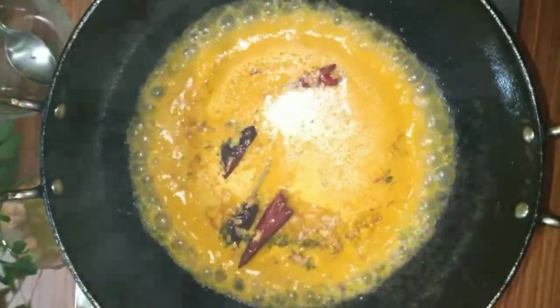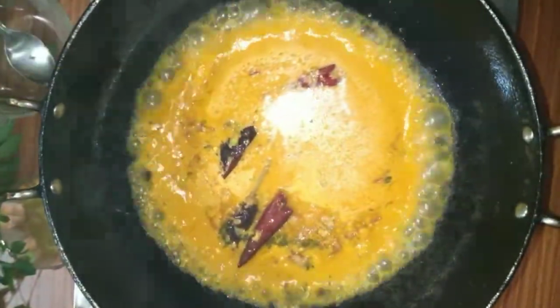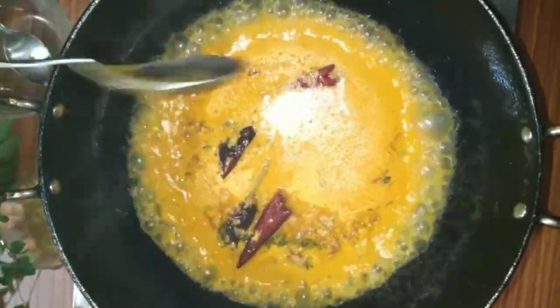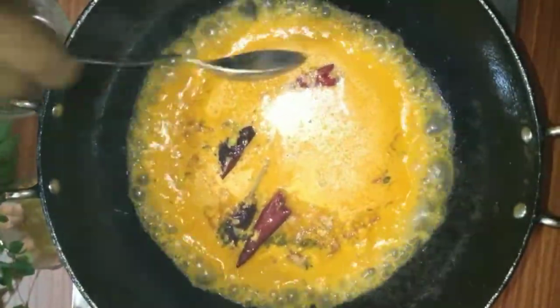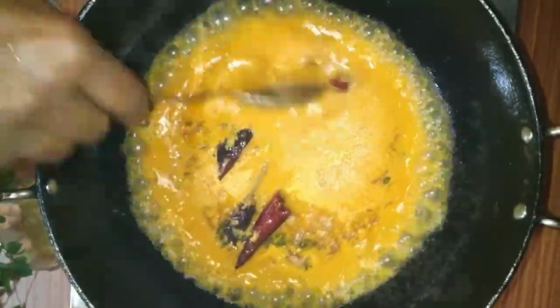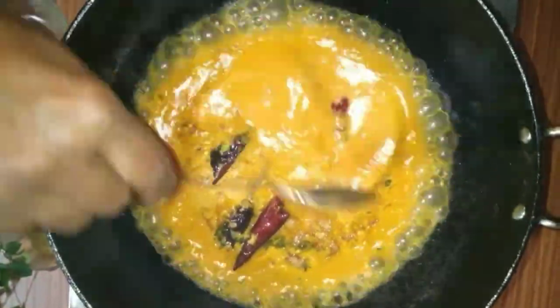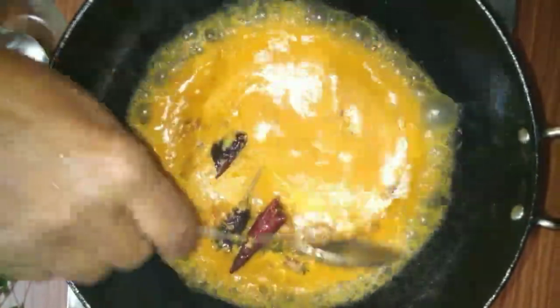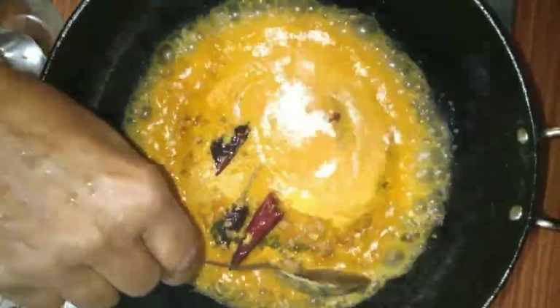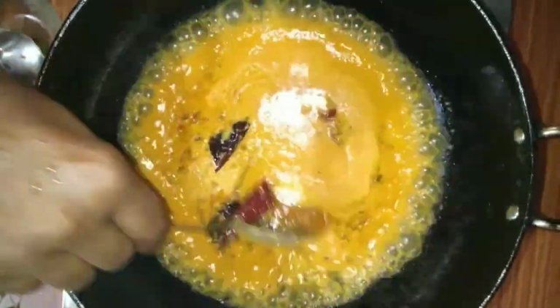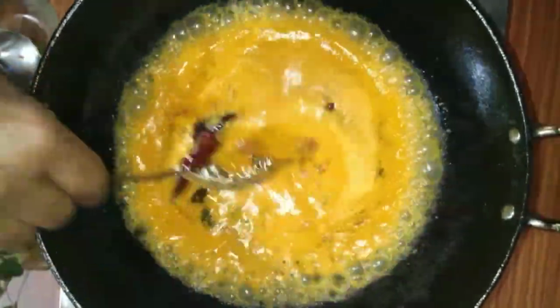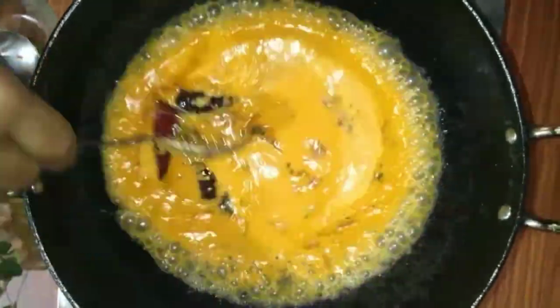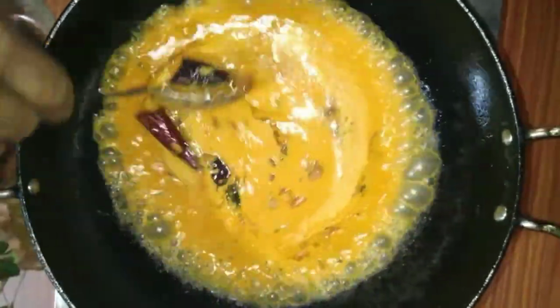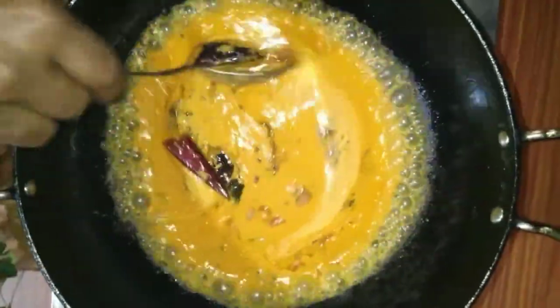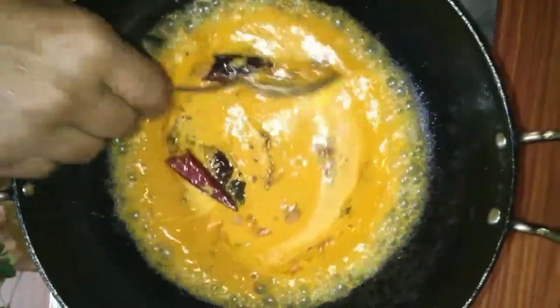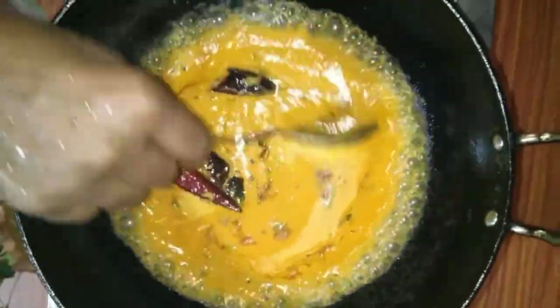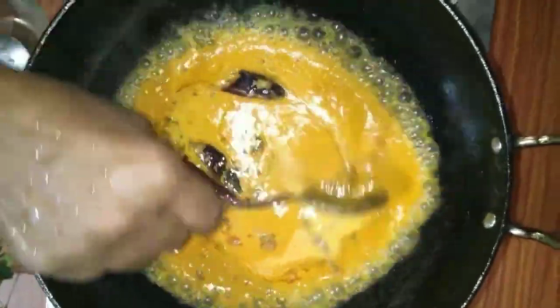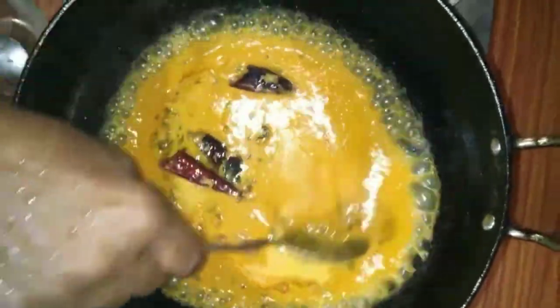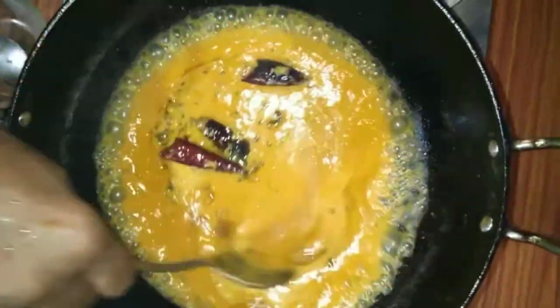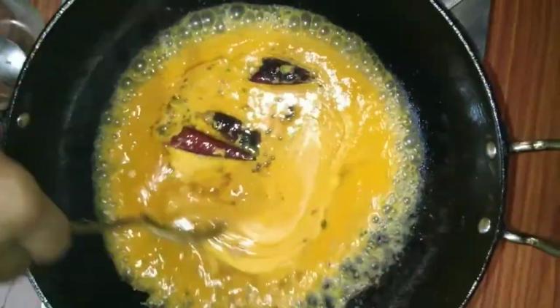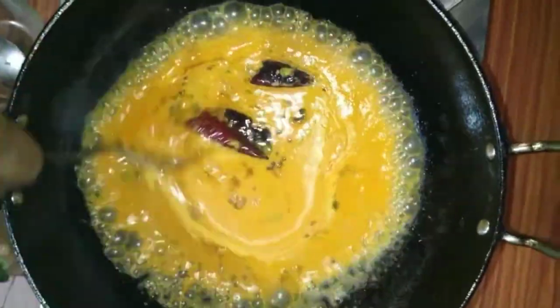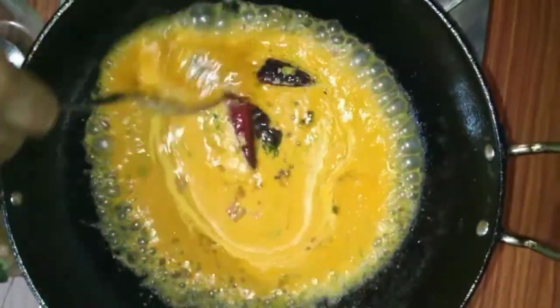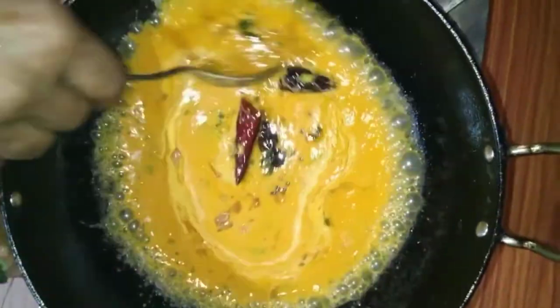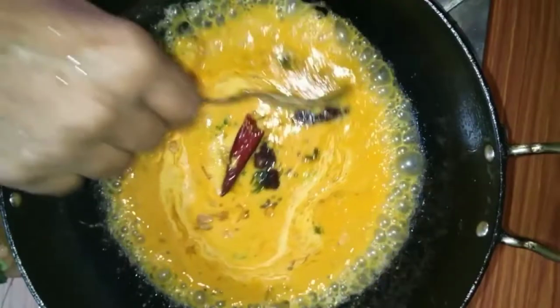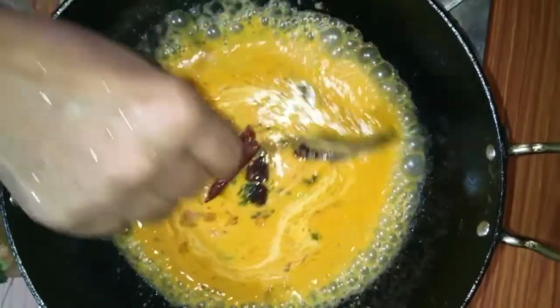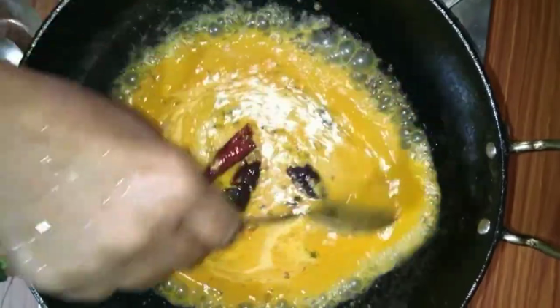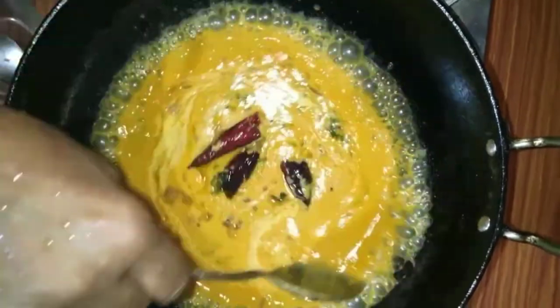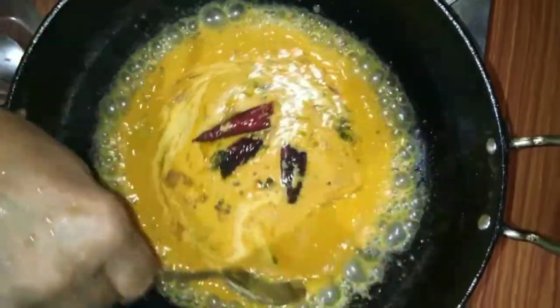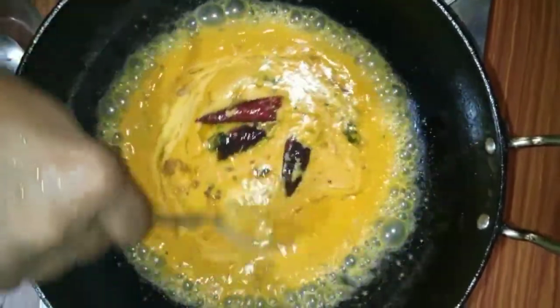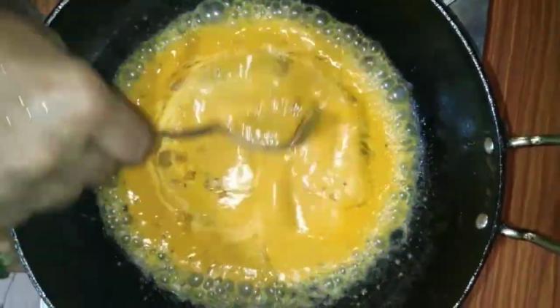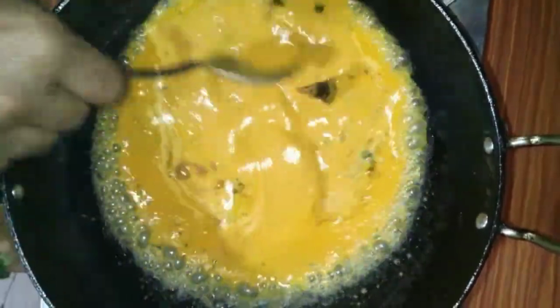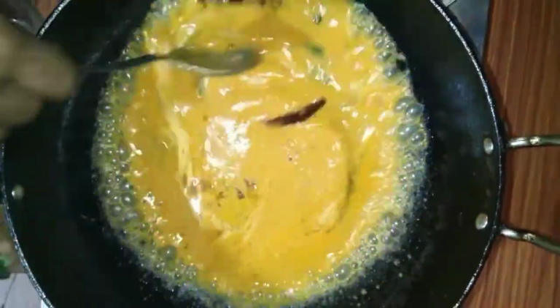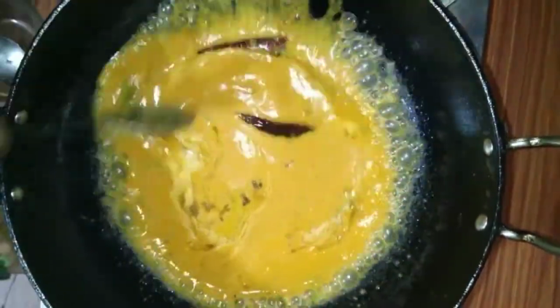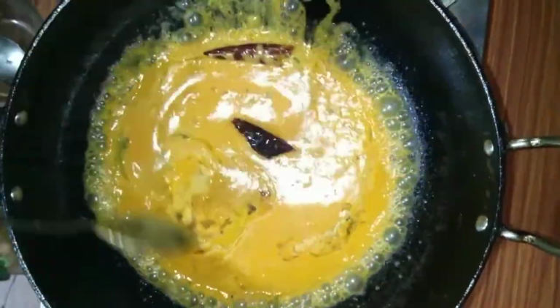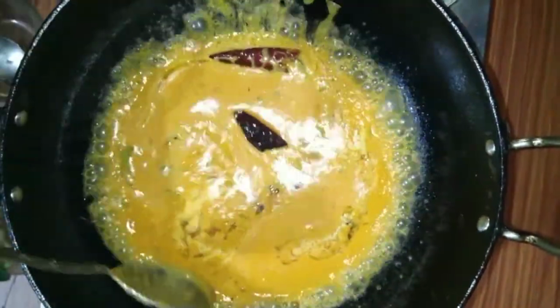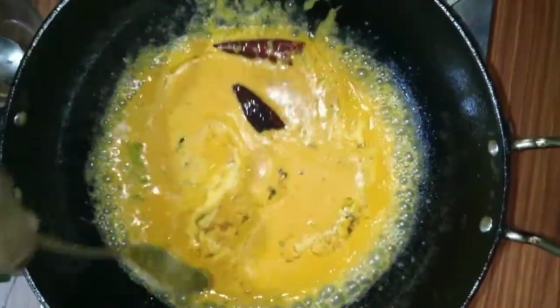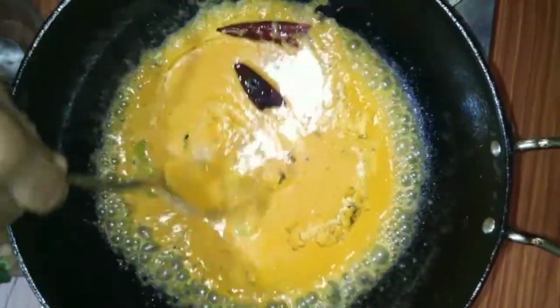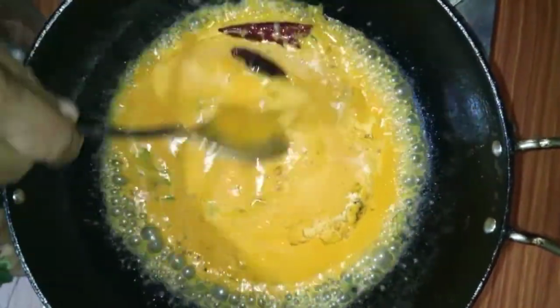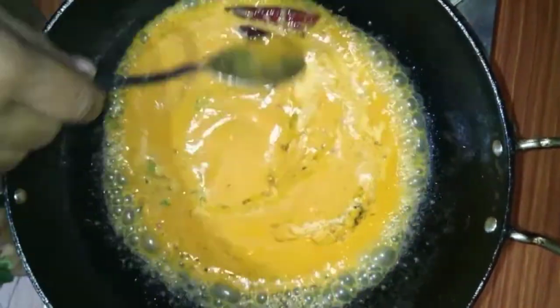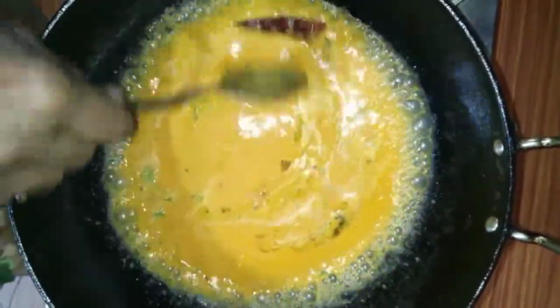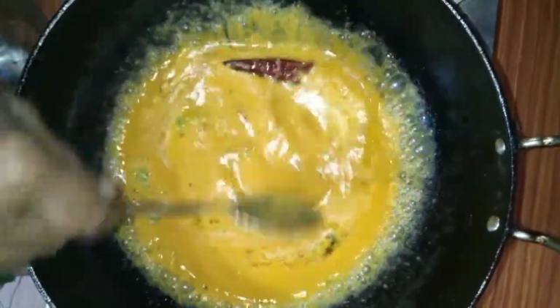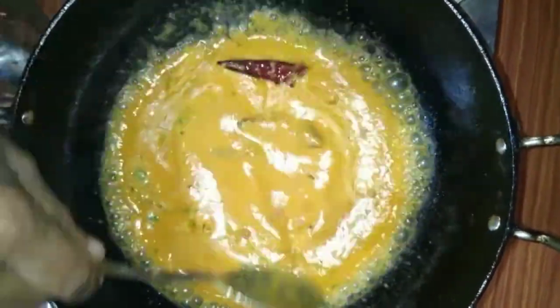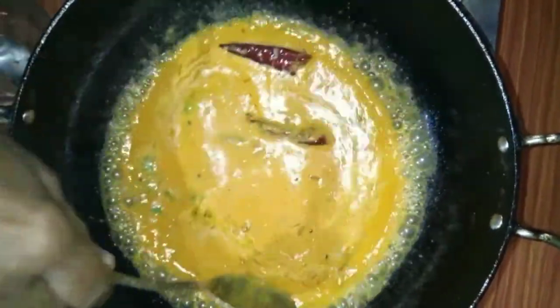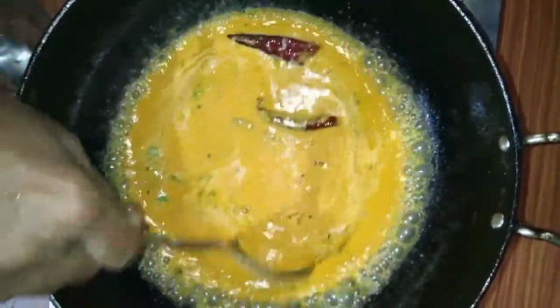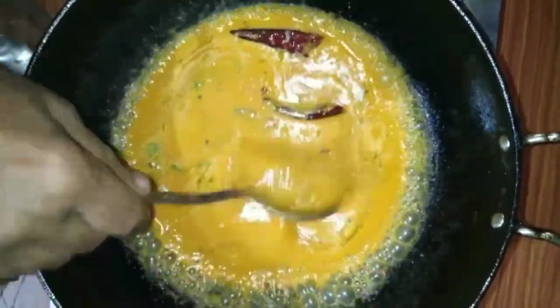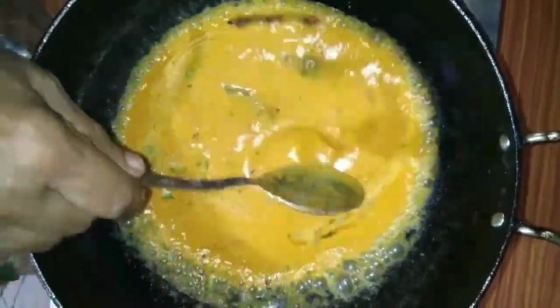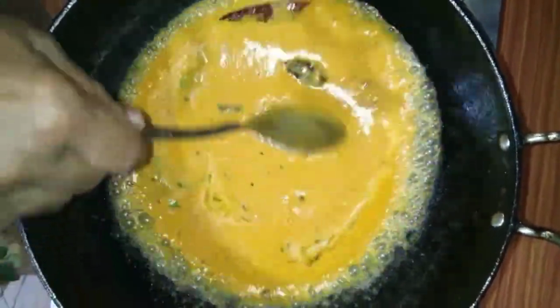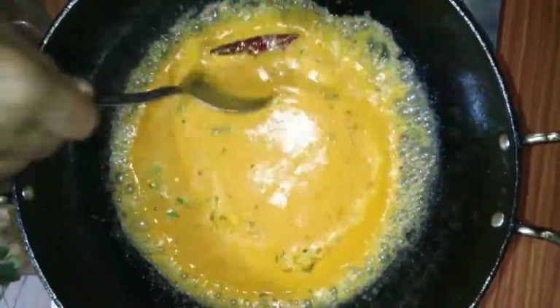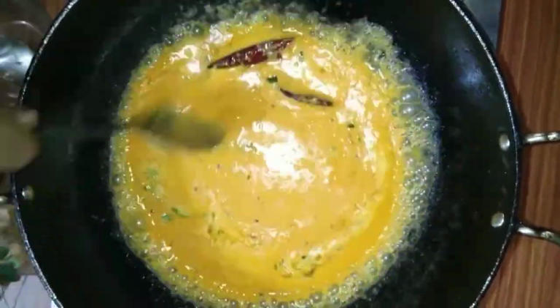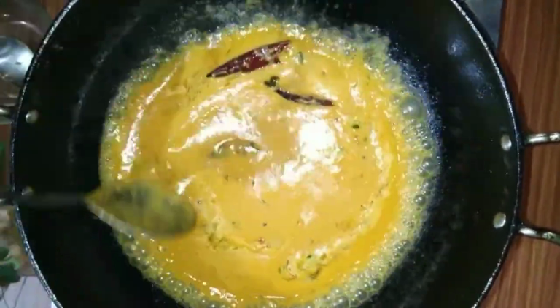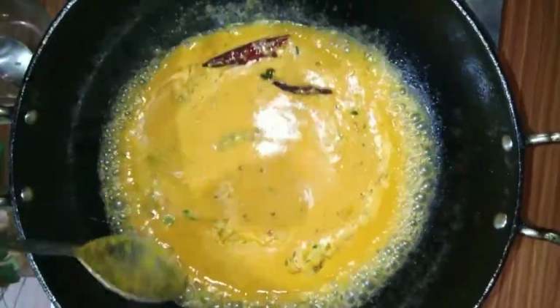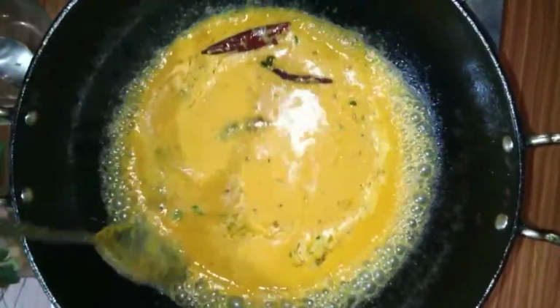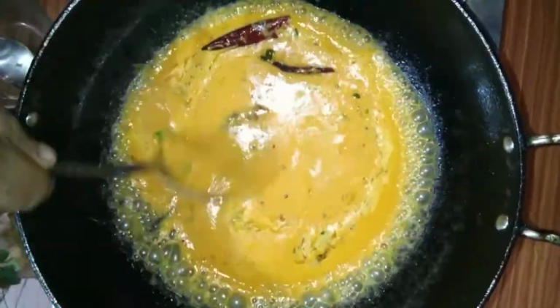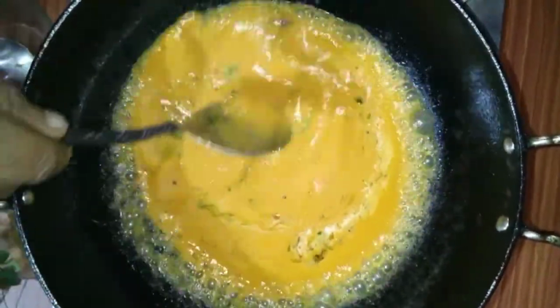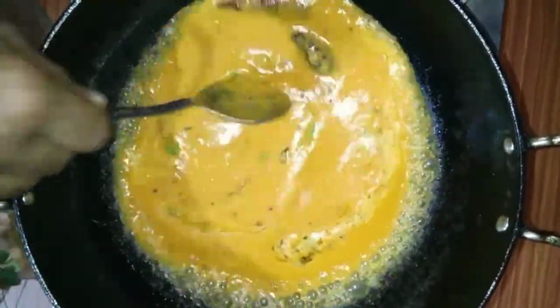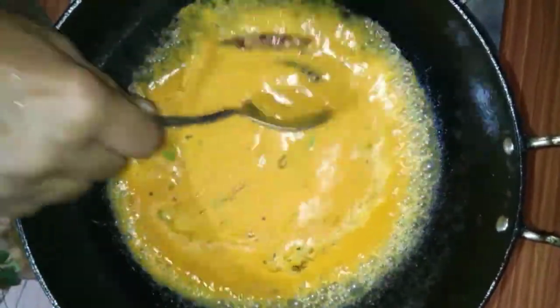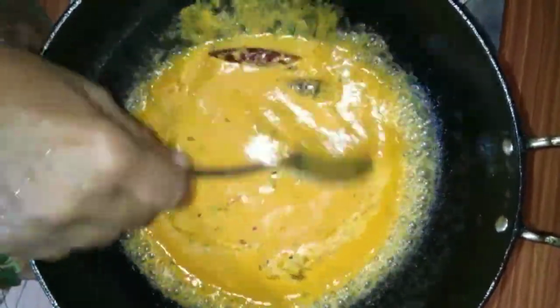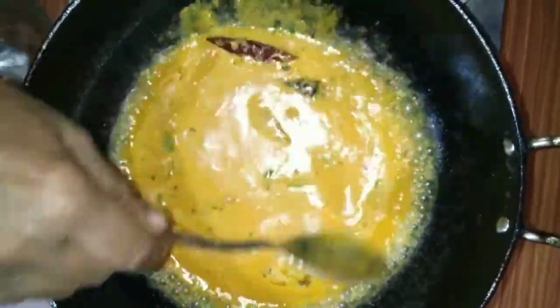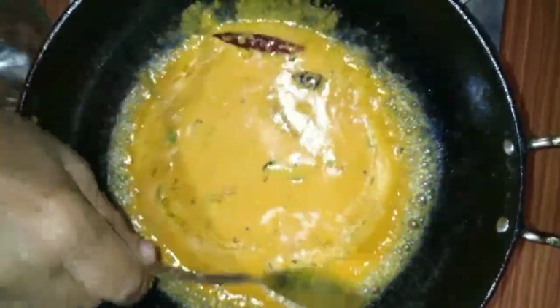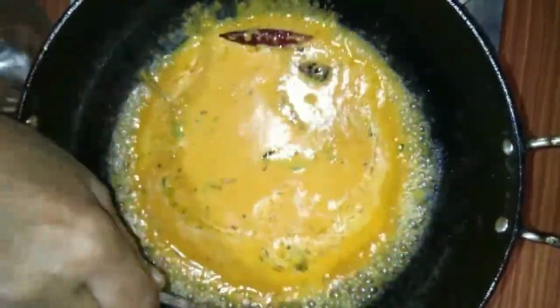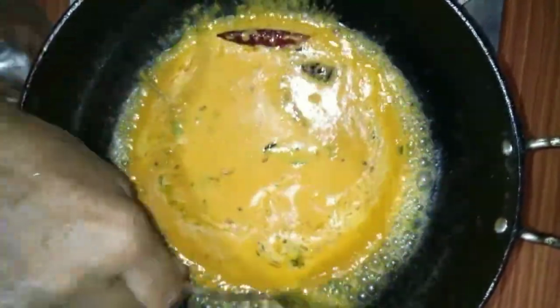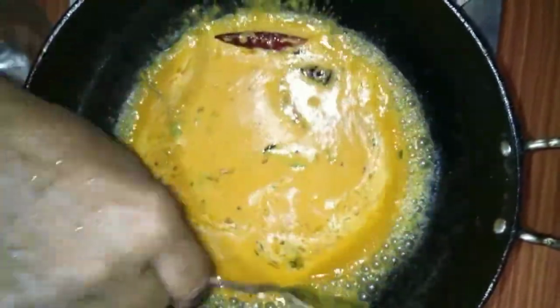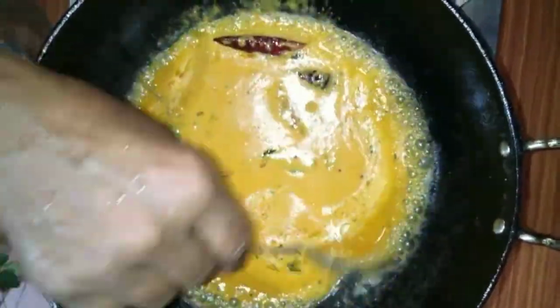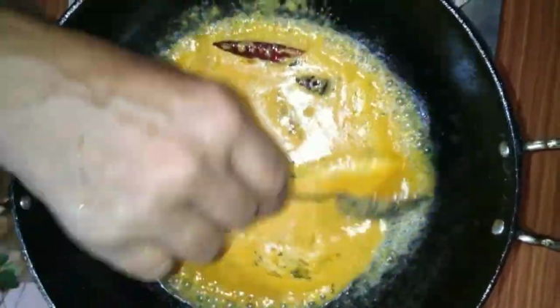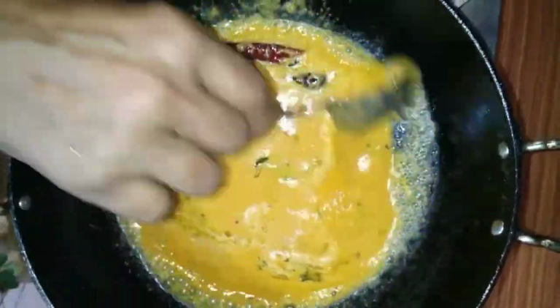There is a taste of garlic and shrimp with sweet garlic in the middle of the chicken. The dried garlic is in the middle.